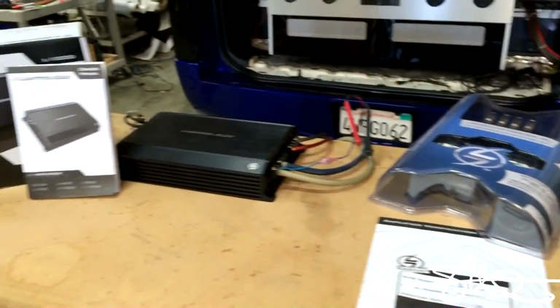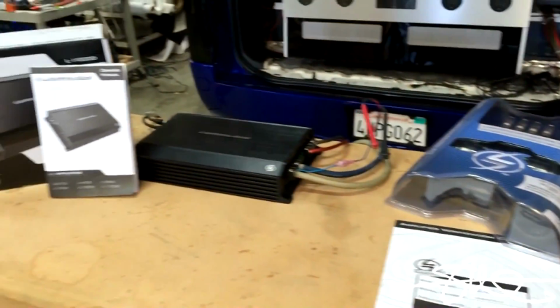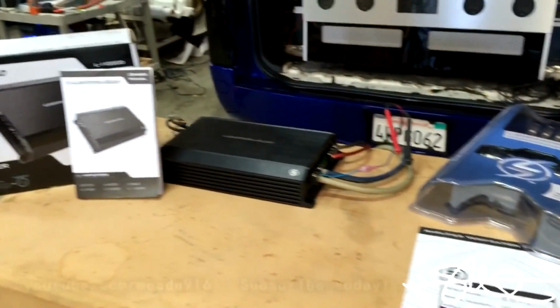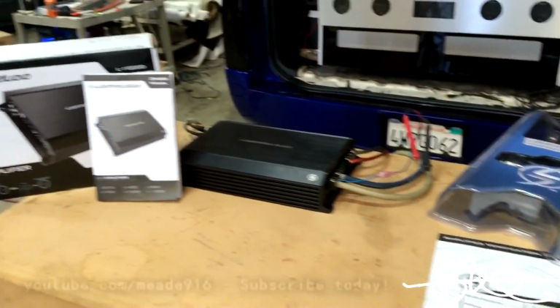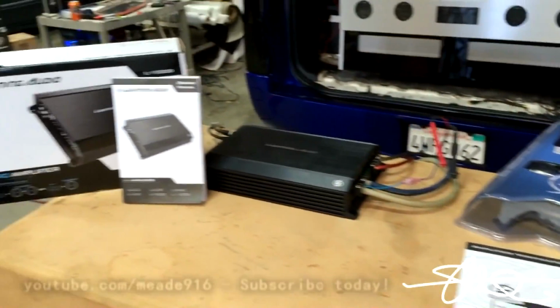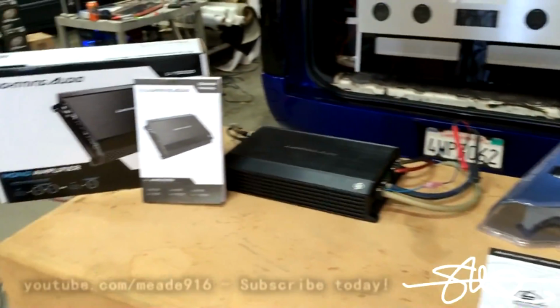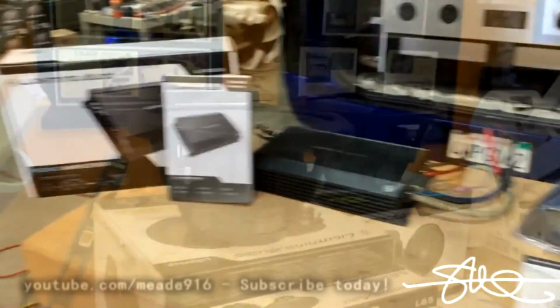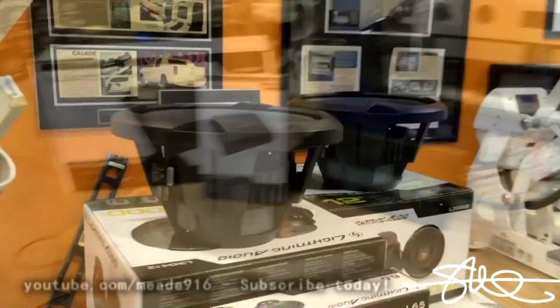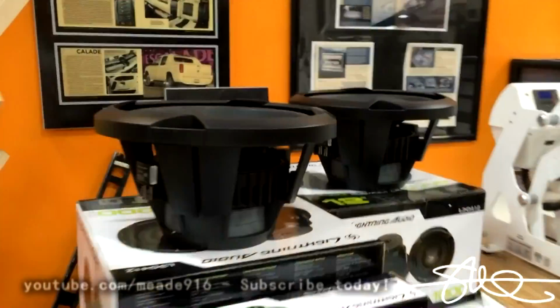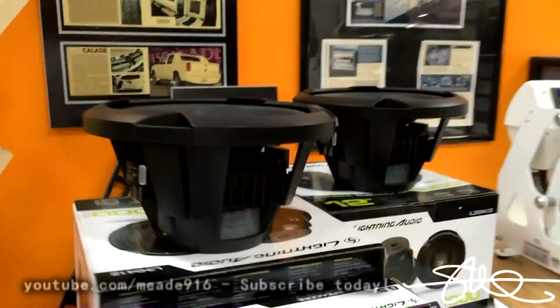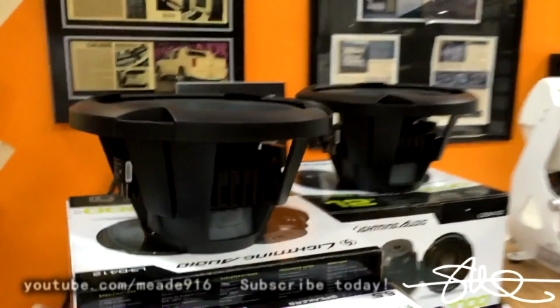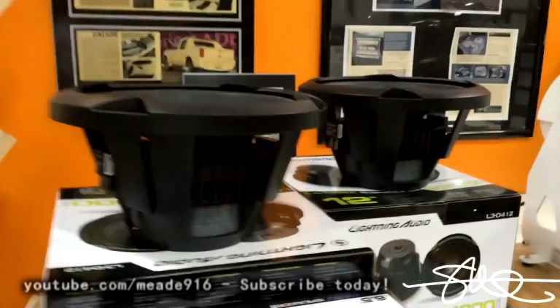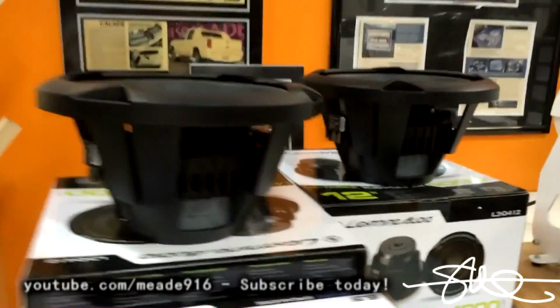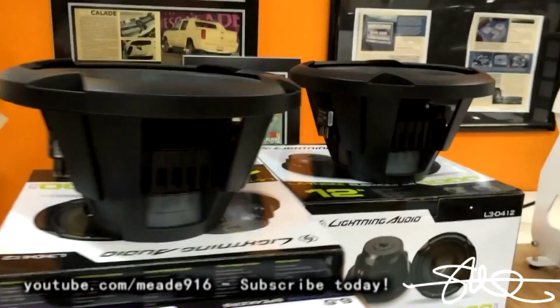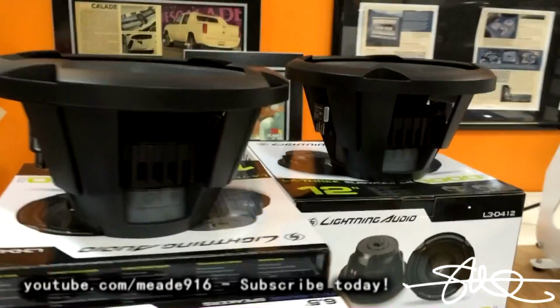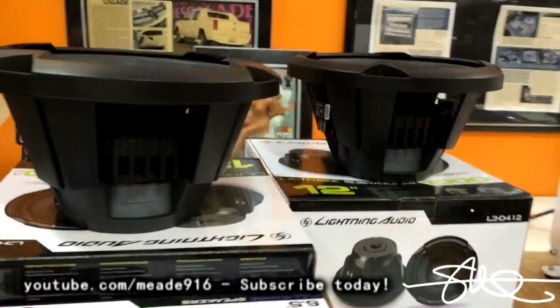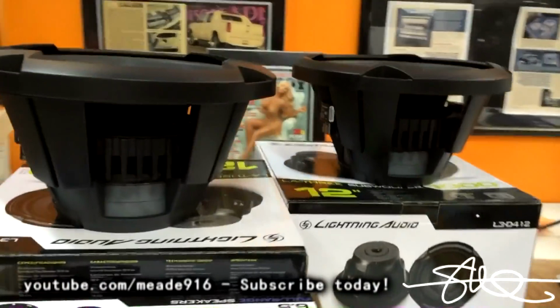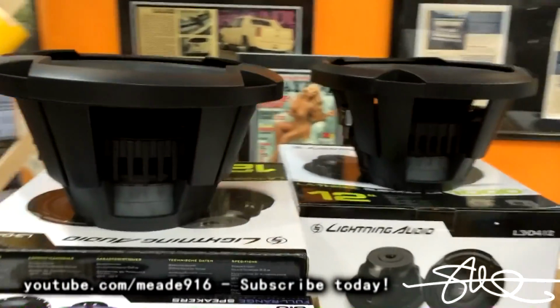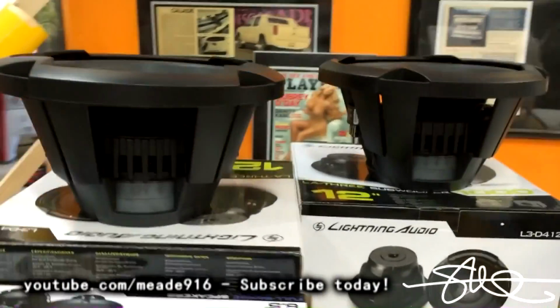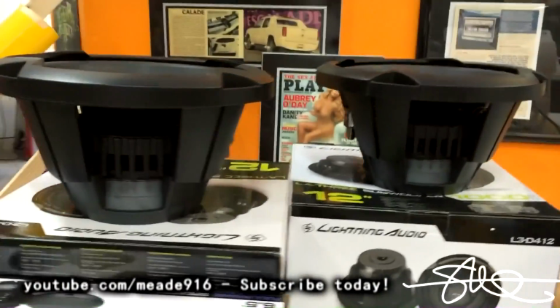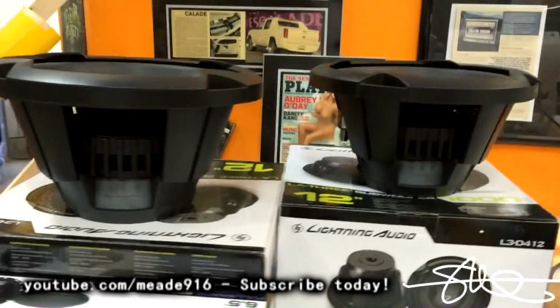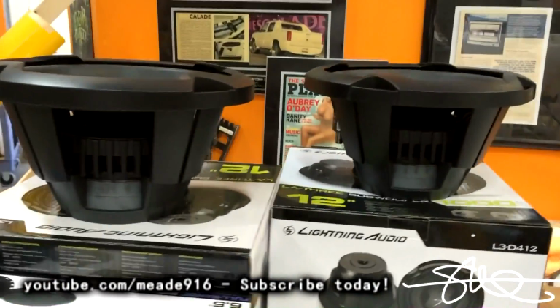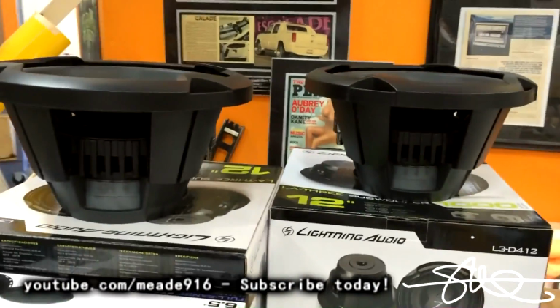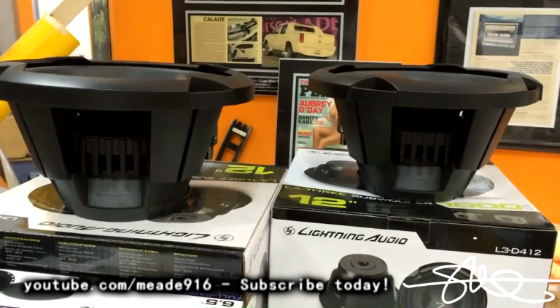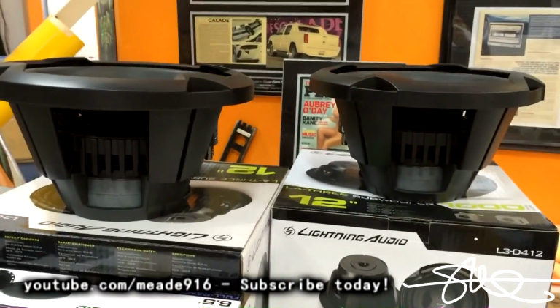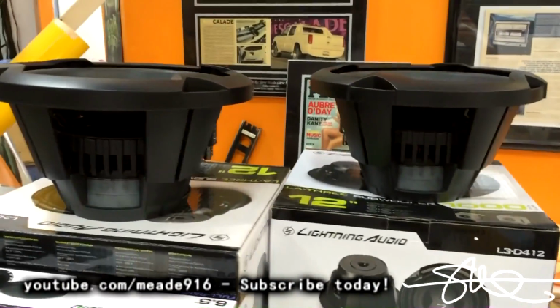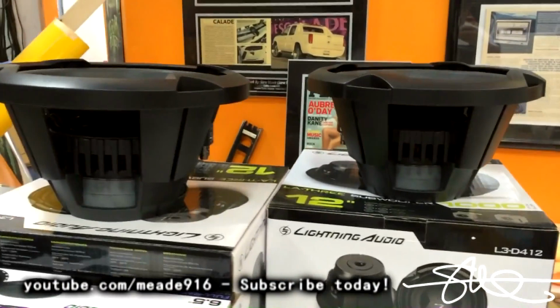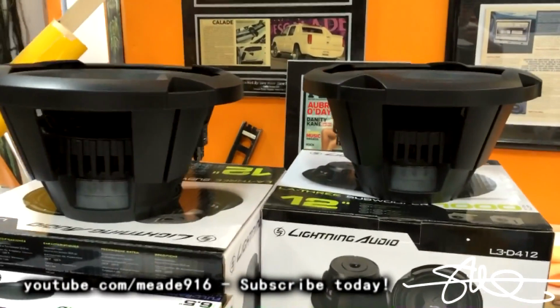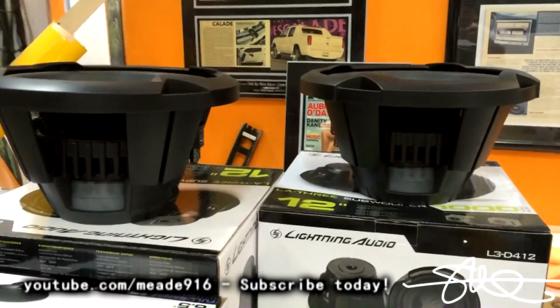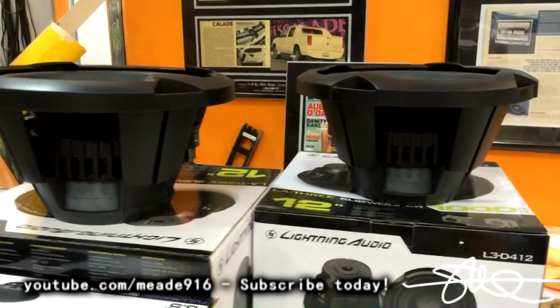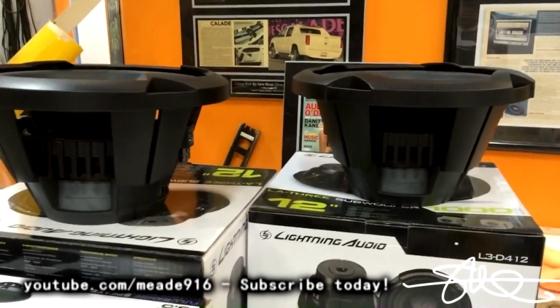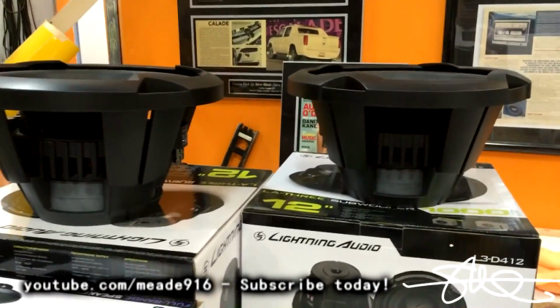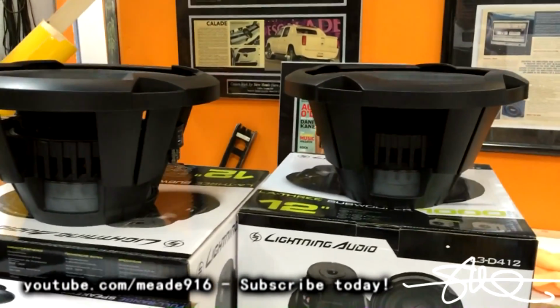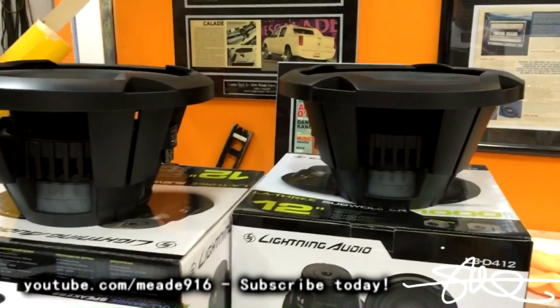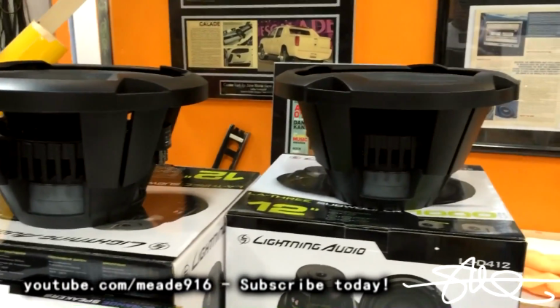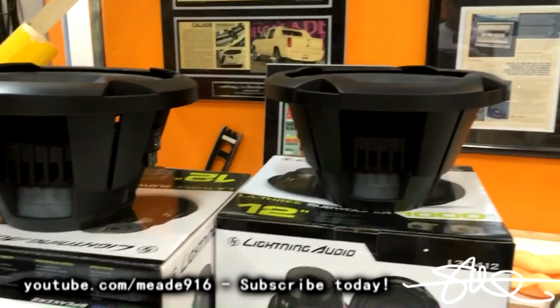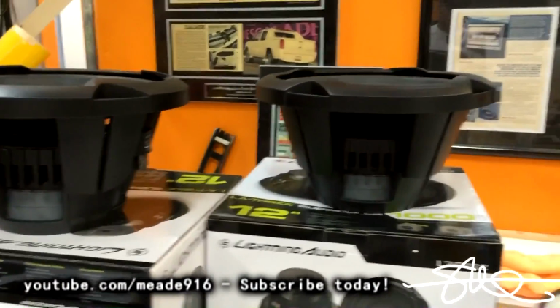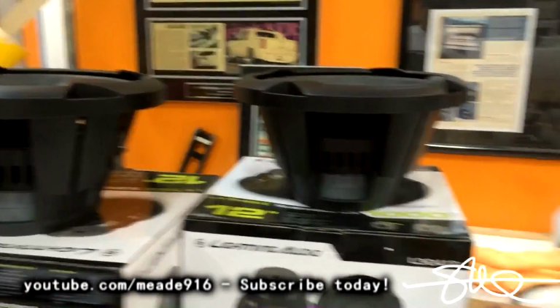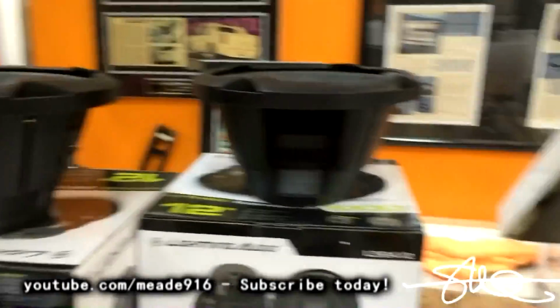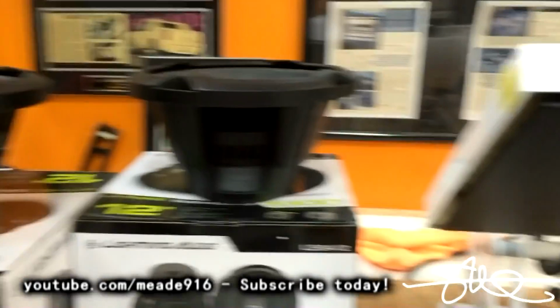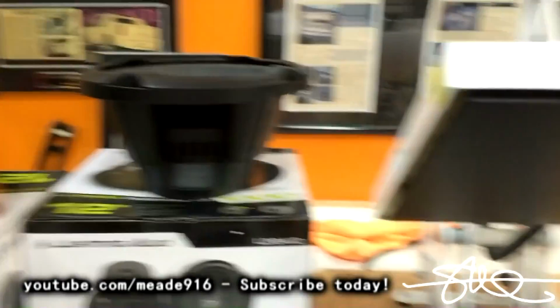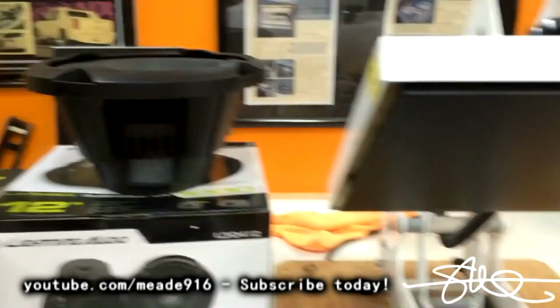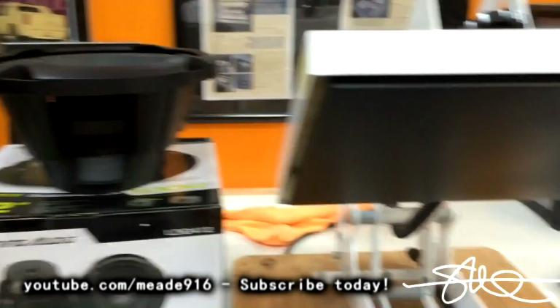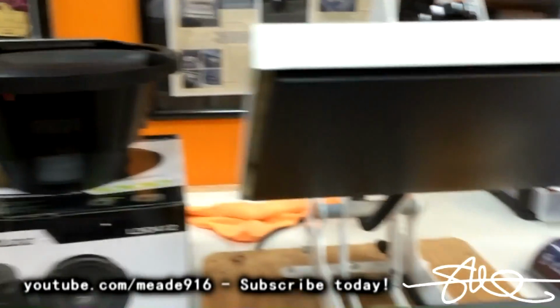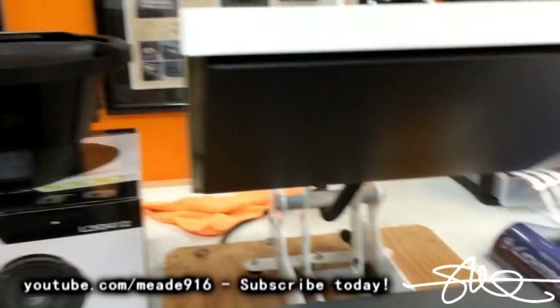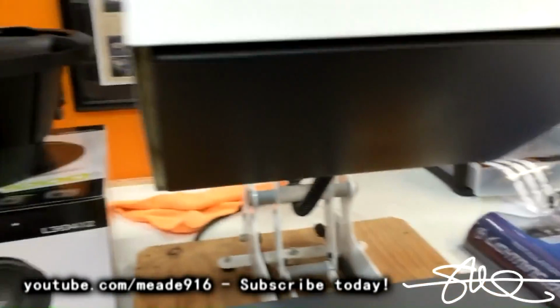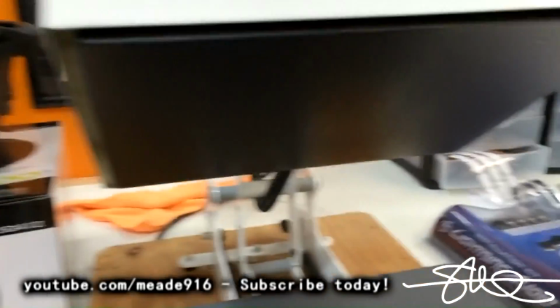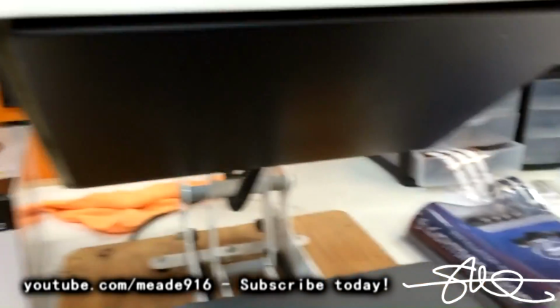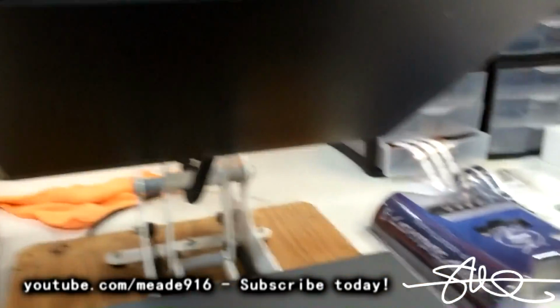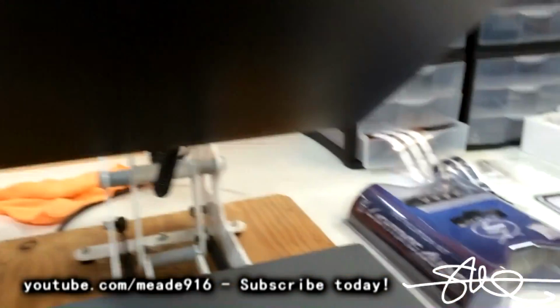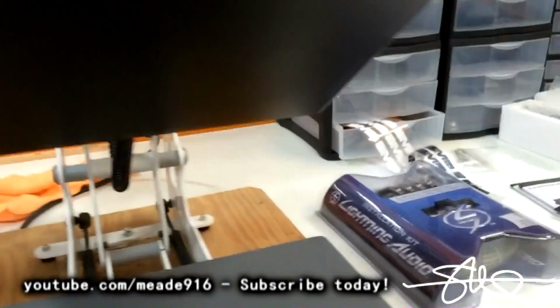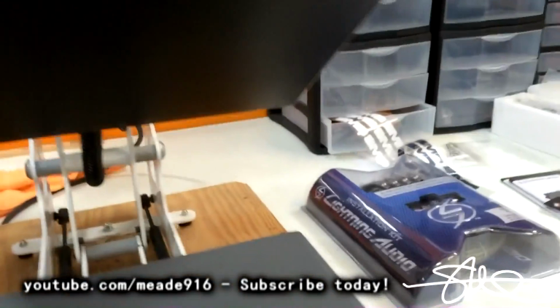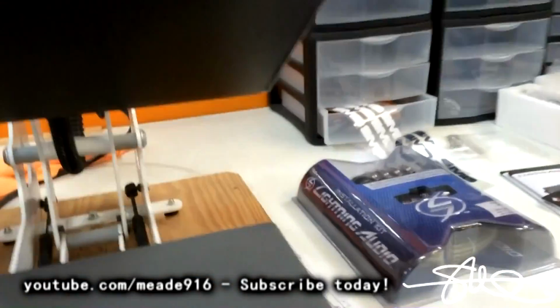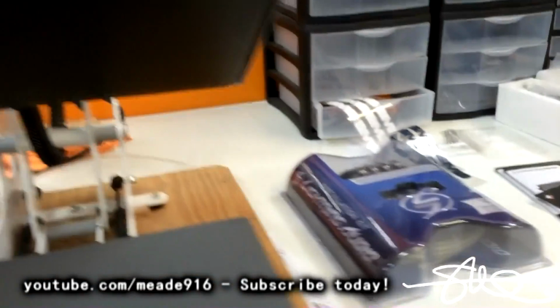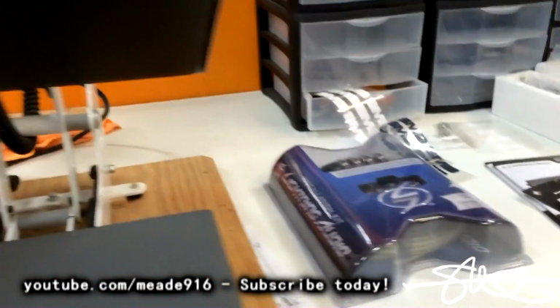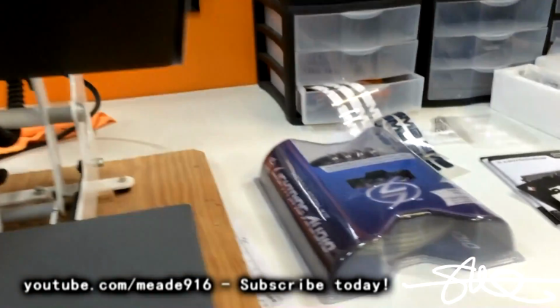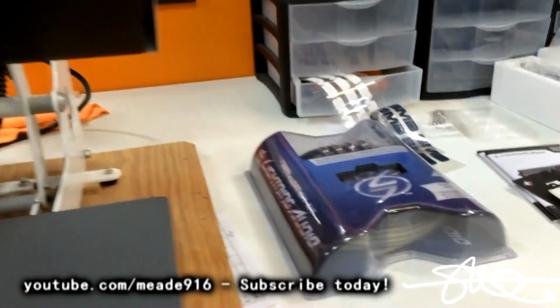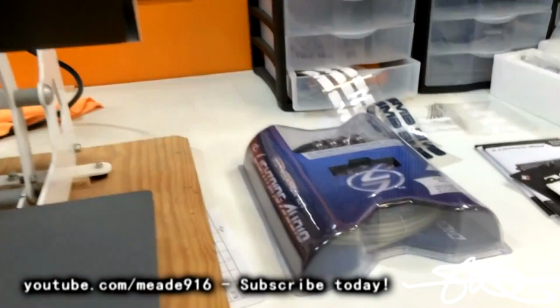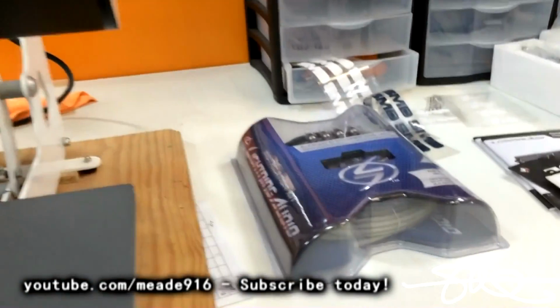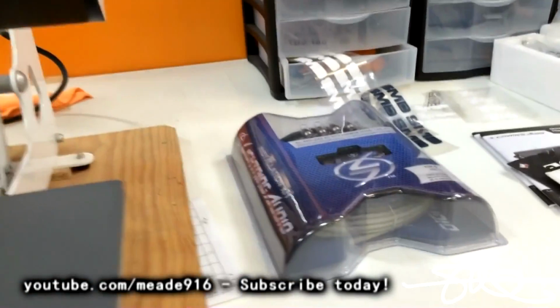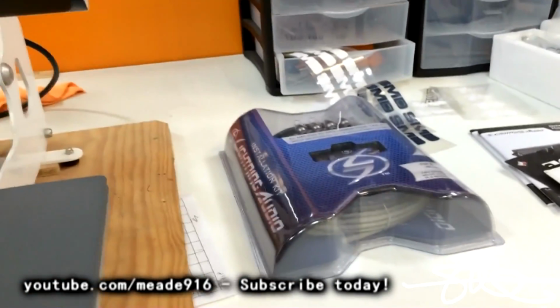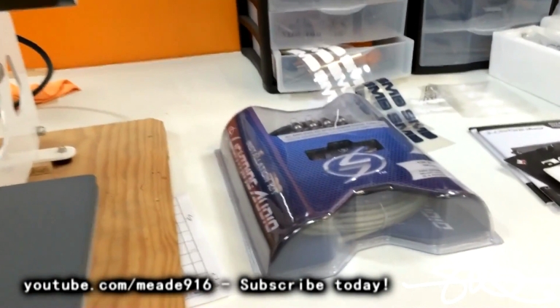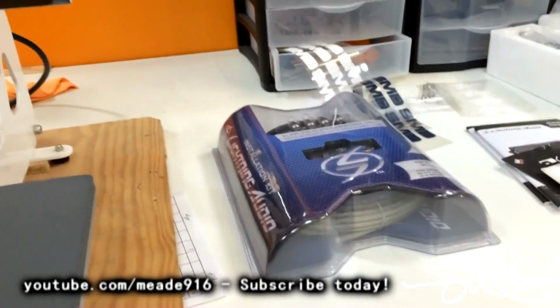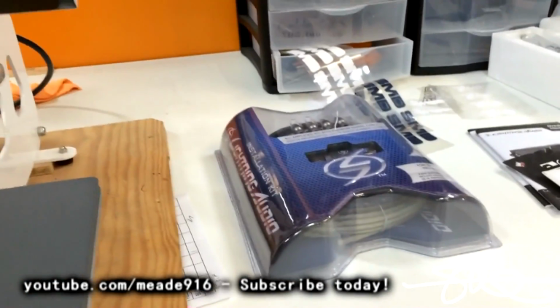Matter of fact, I'll give away two of these 12s to go with it, and a Lightning Audio Amp Install Kit.